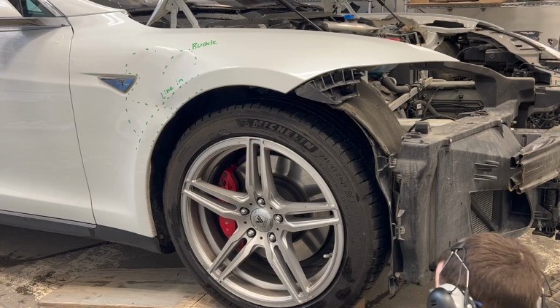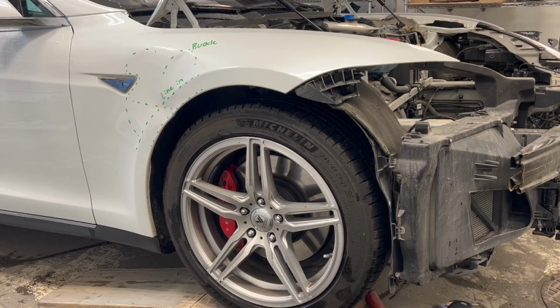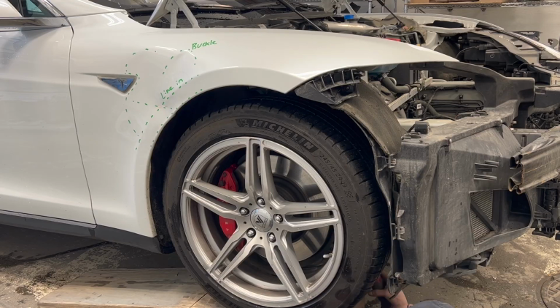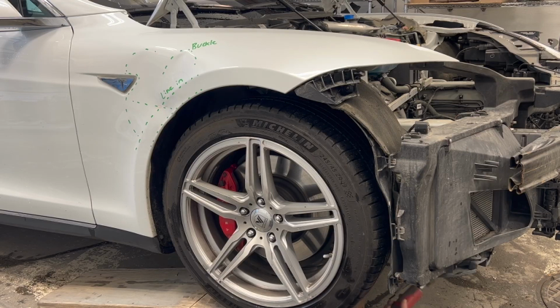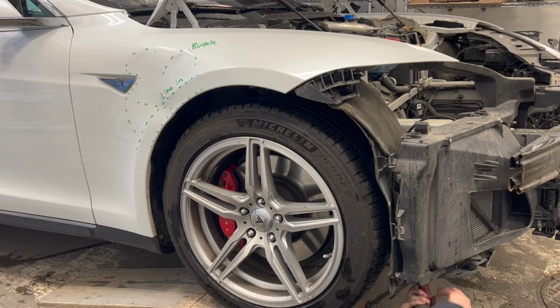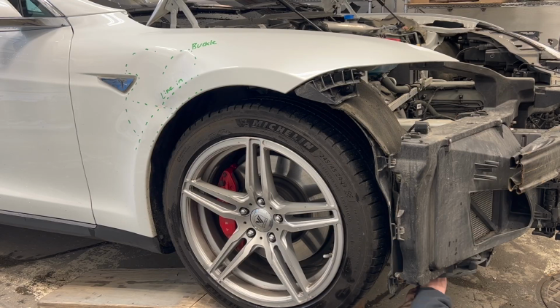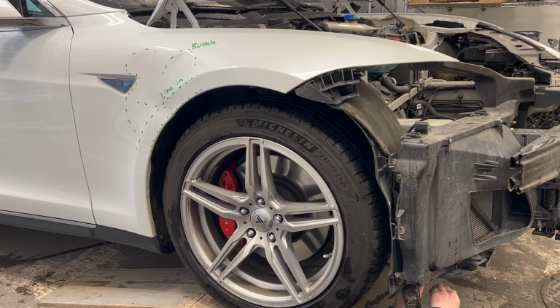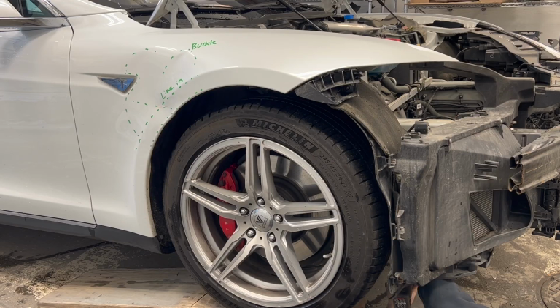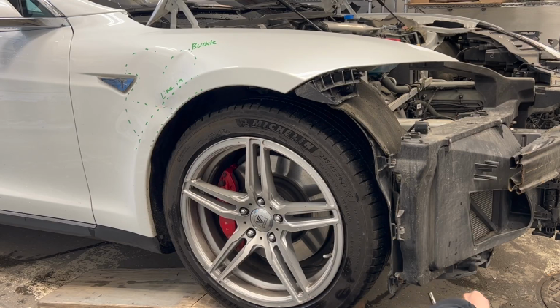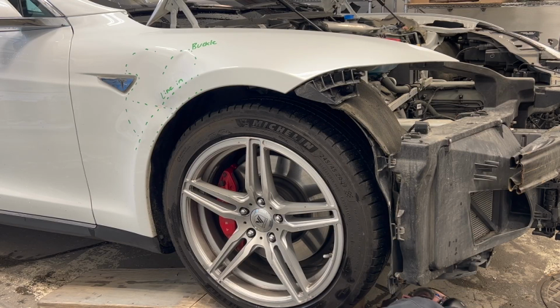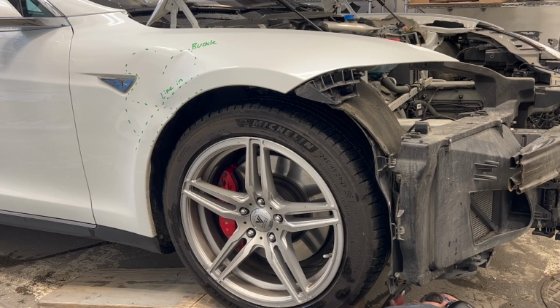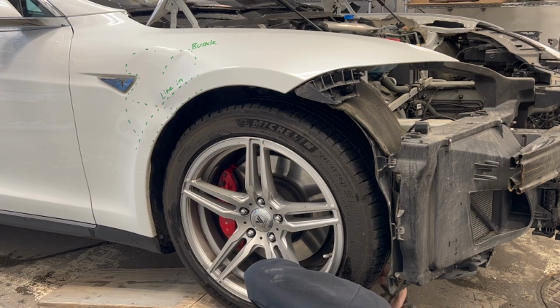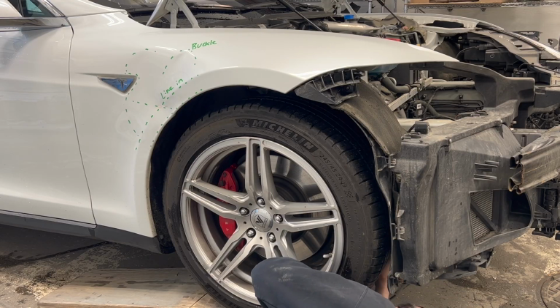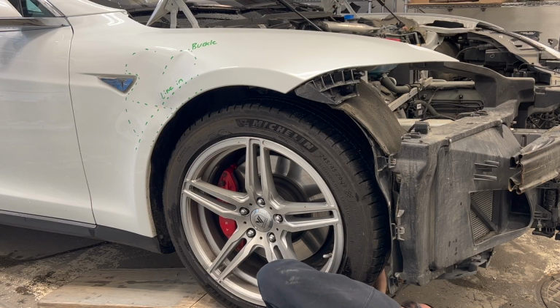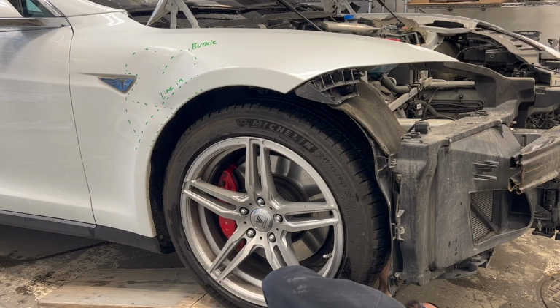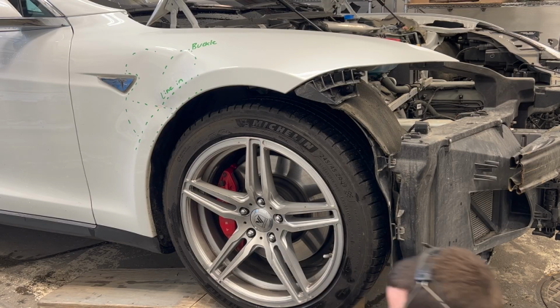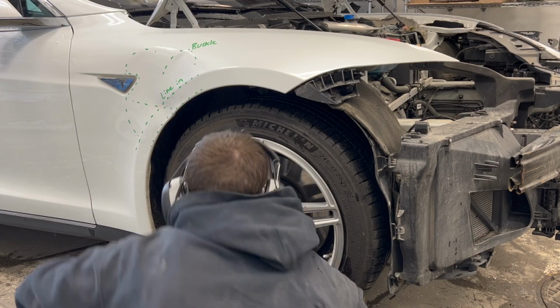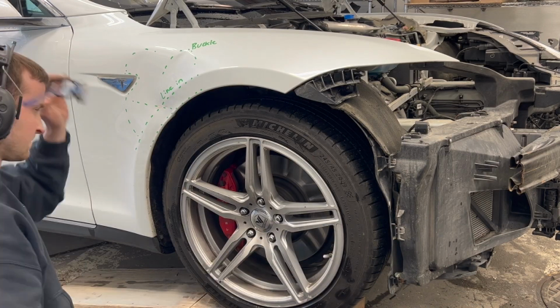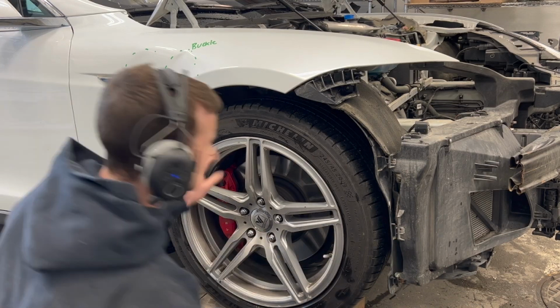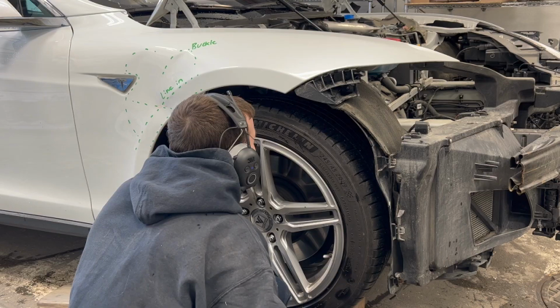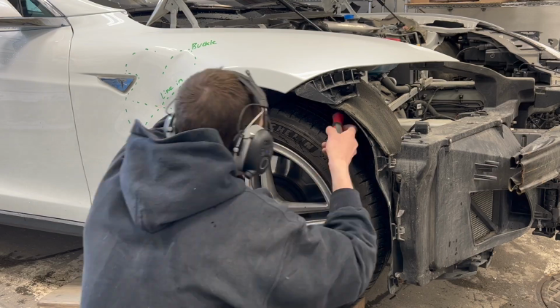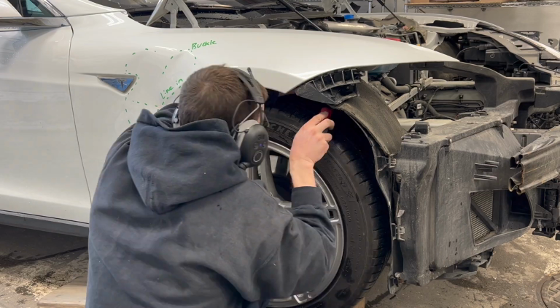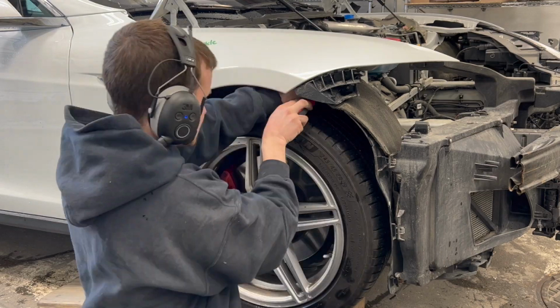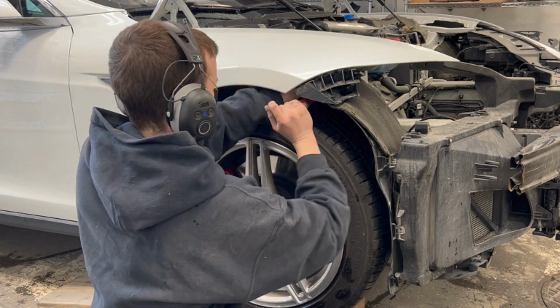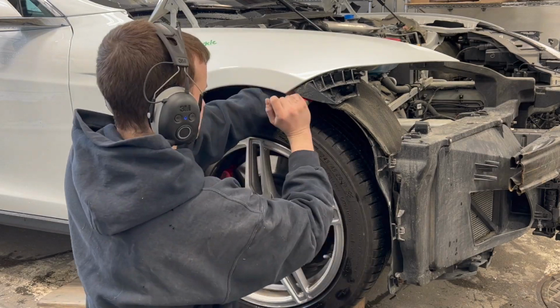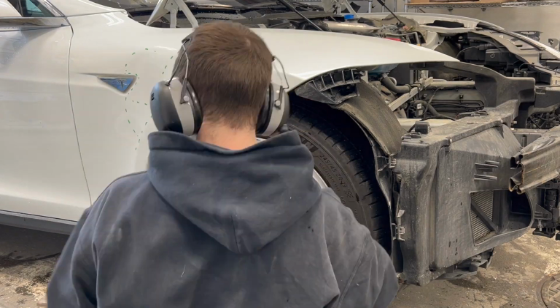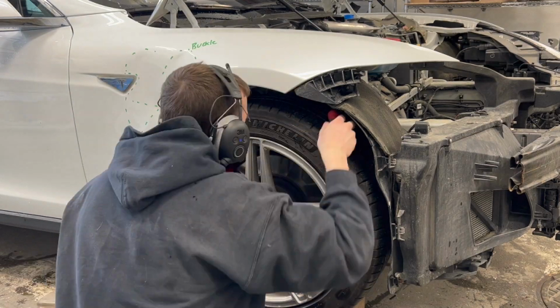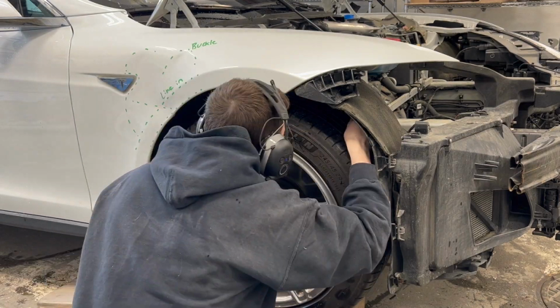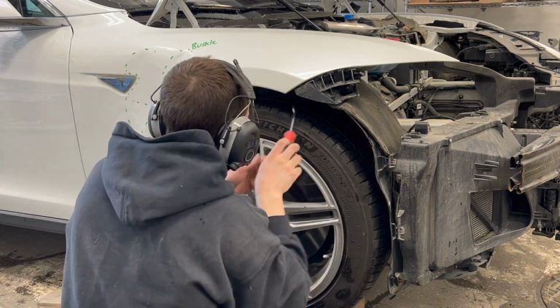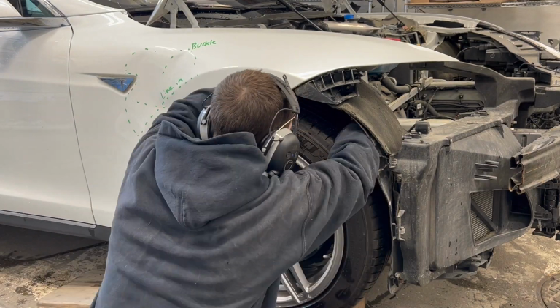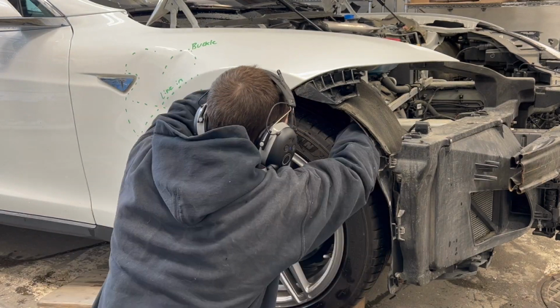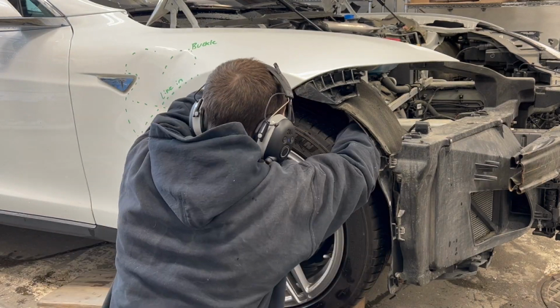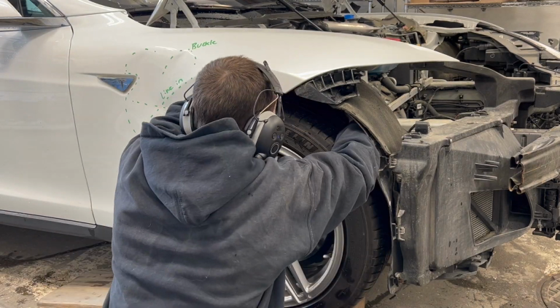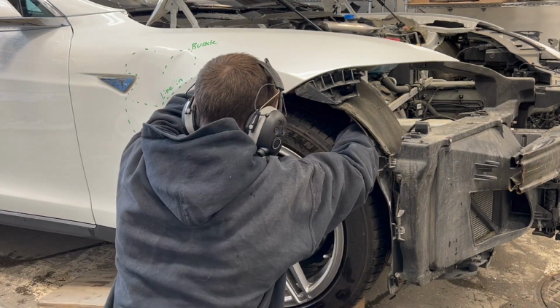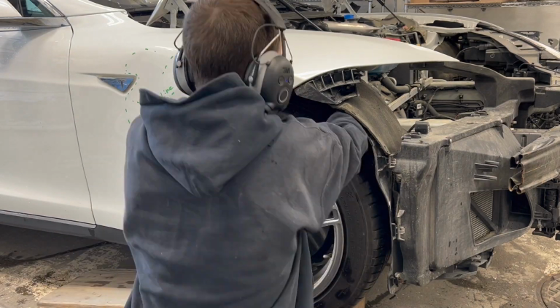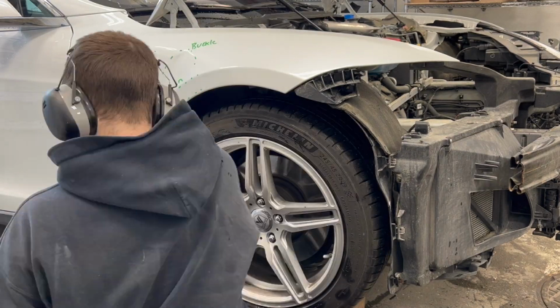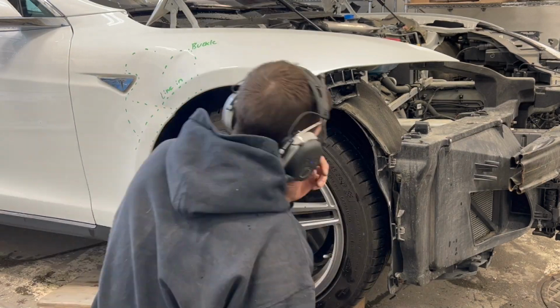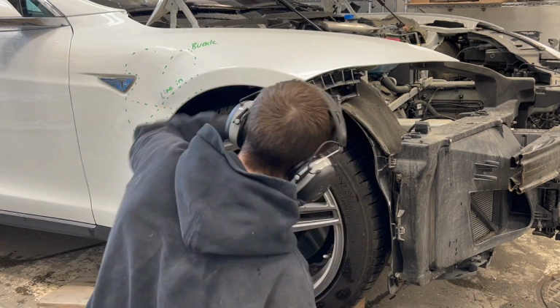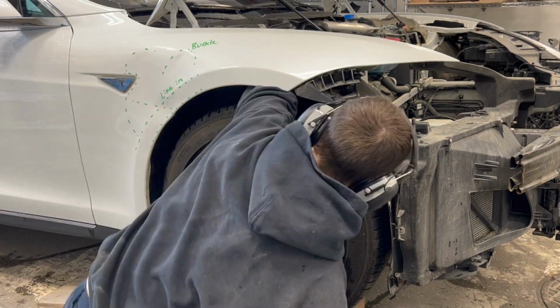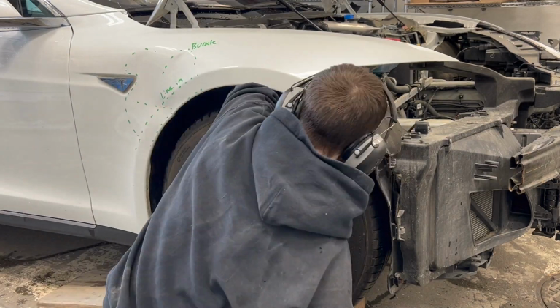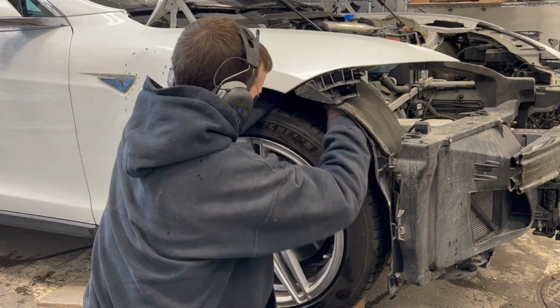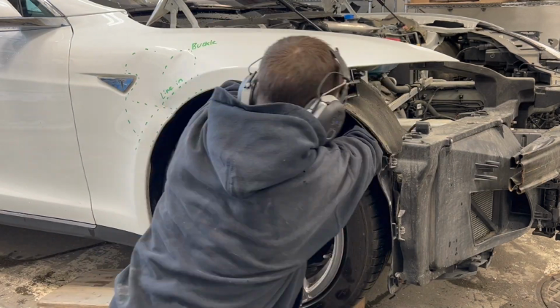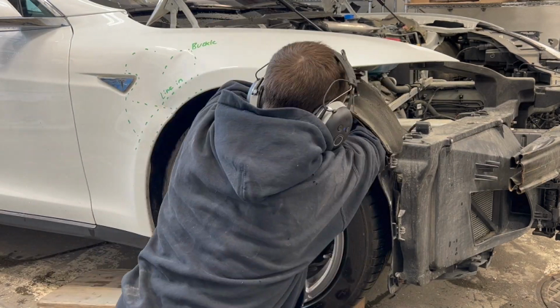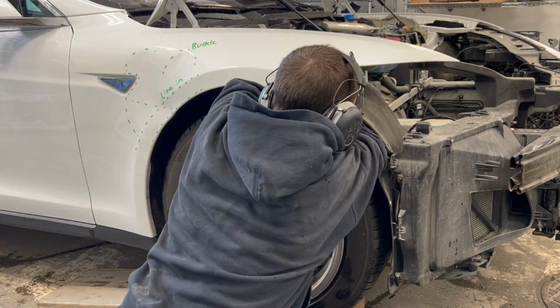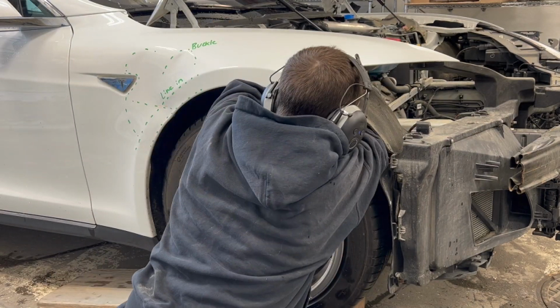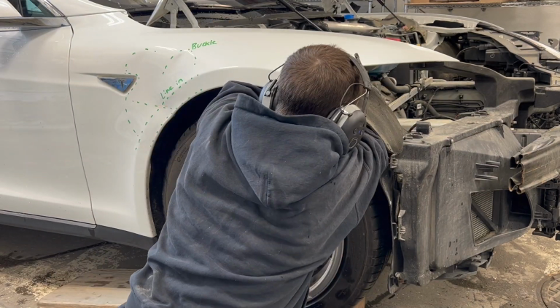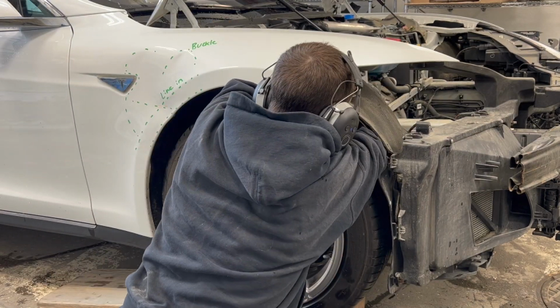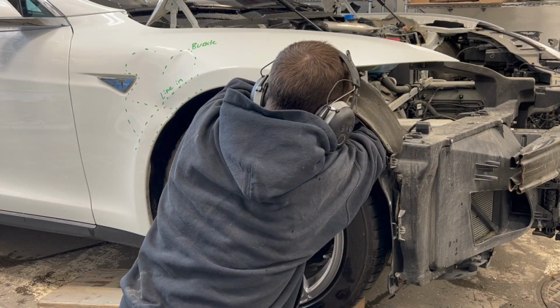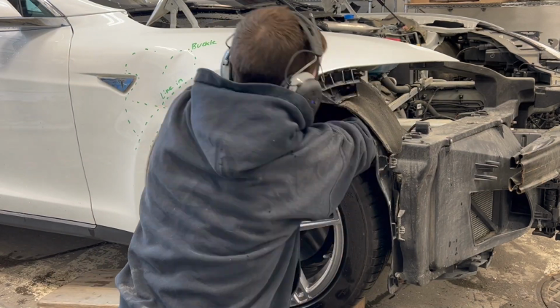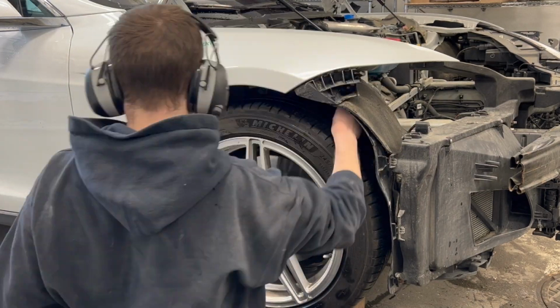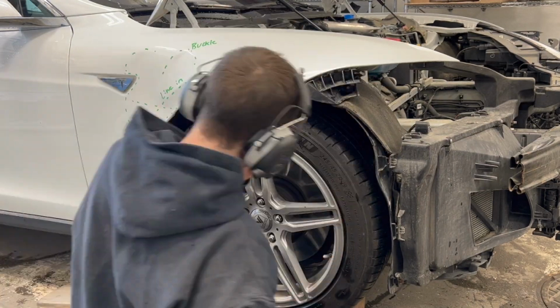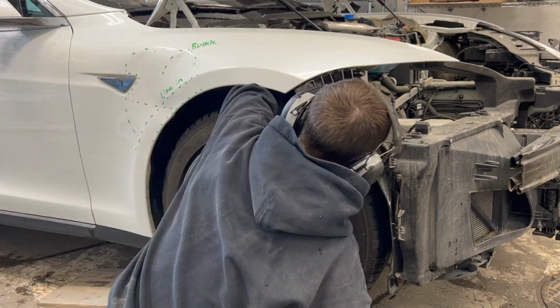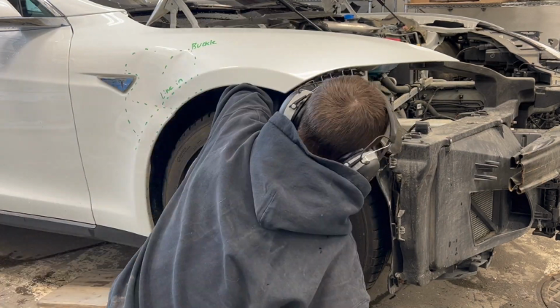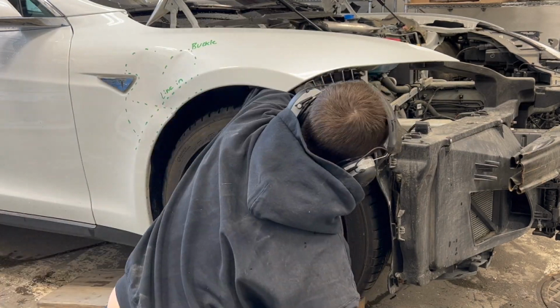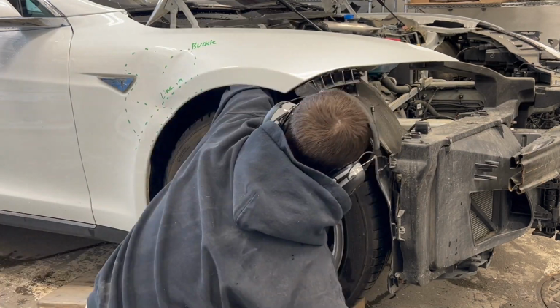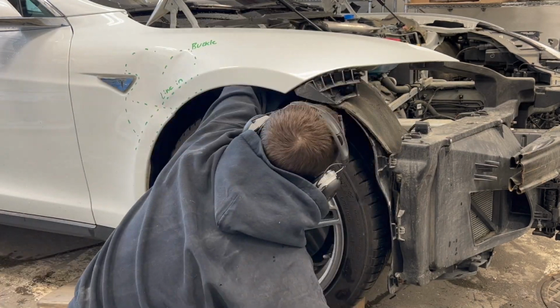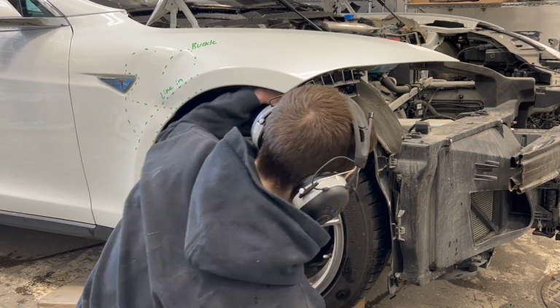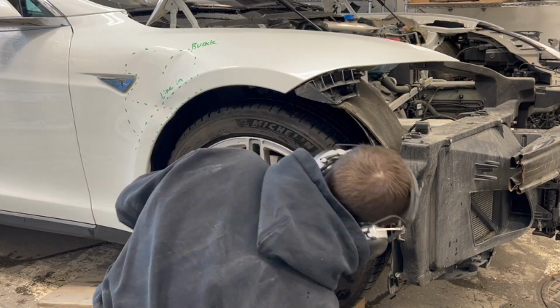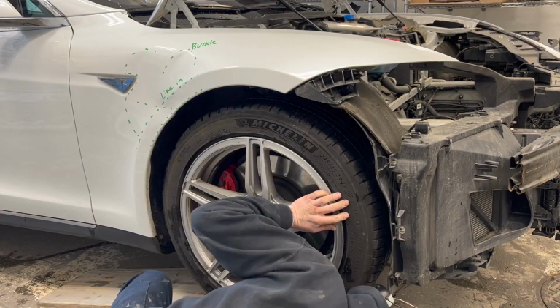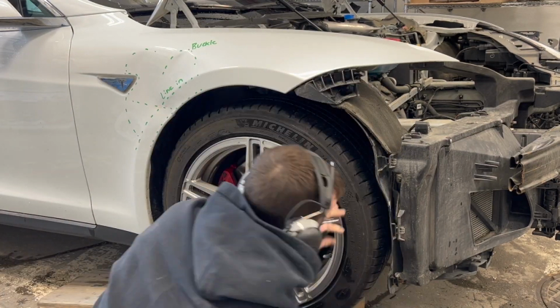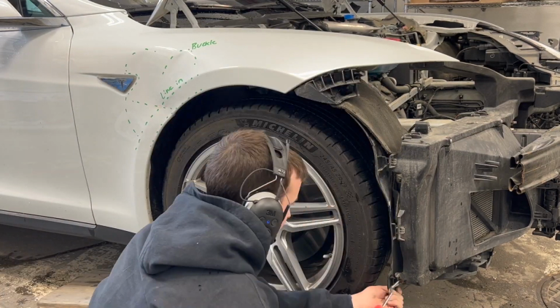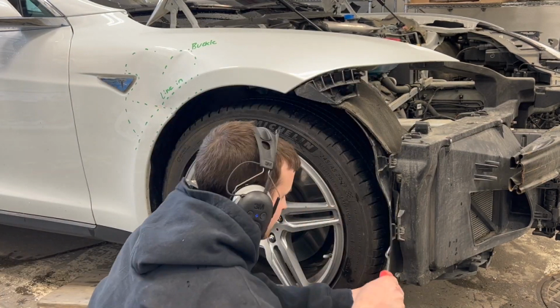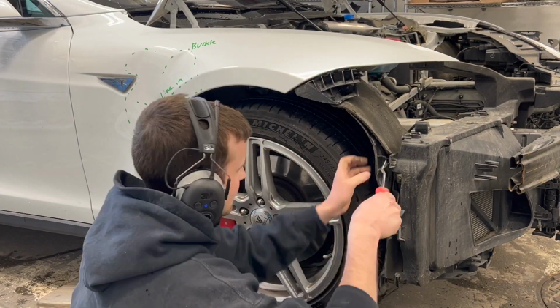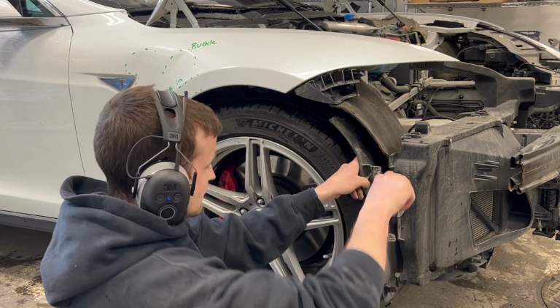The fender liners and lower rocker covers are removed so we have access to the fender mounting bolts.